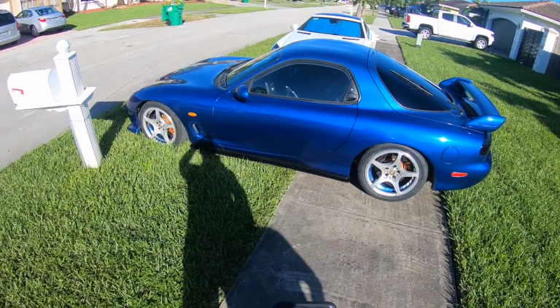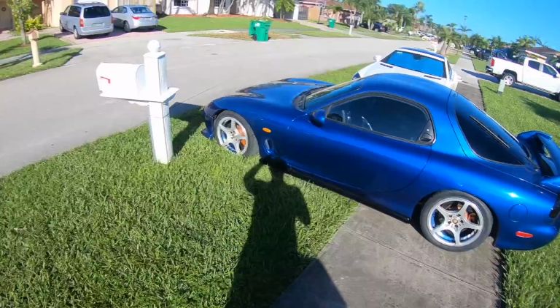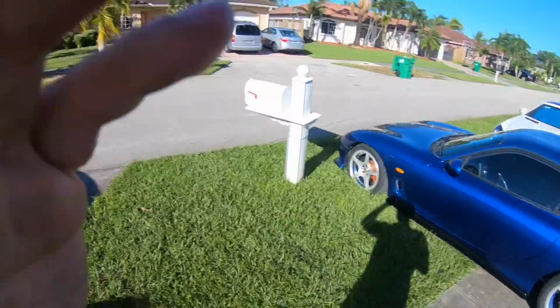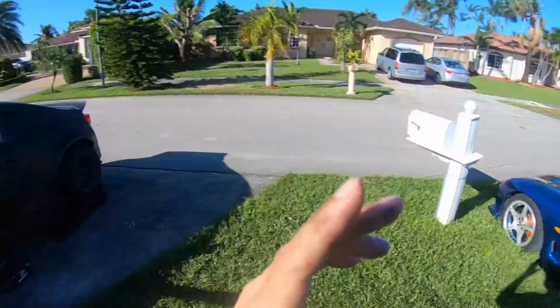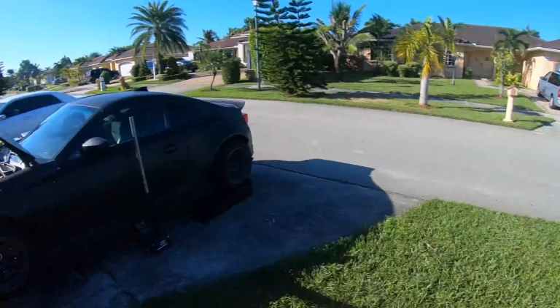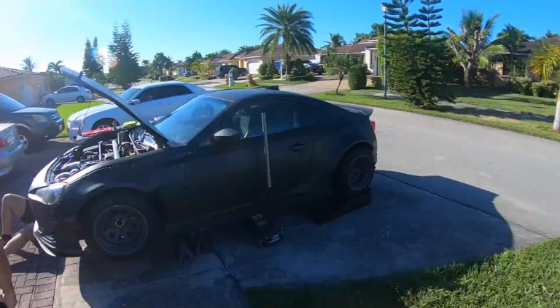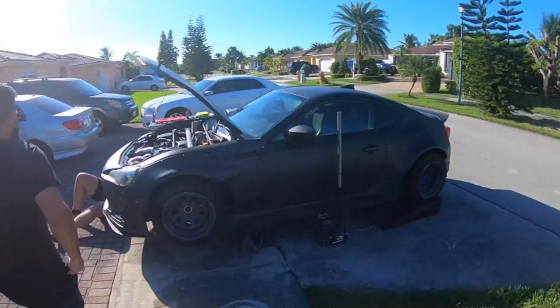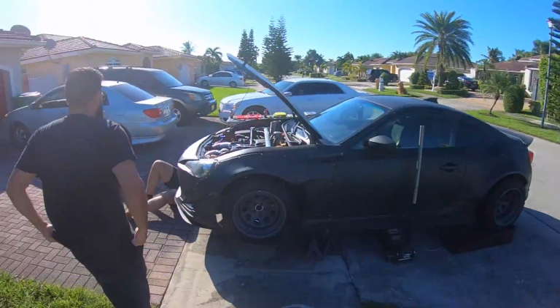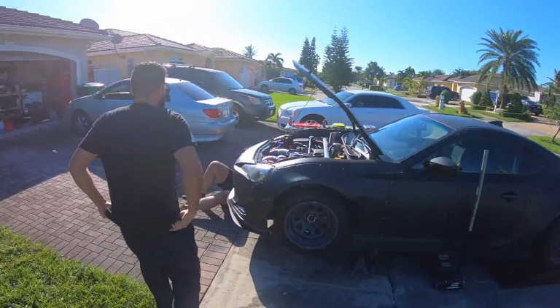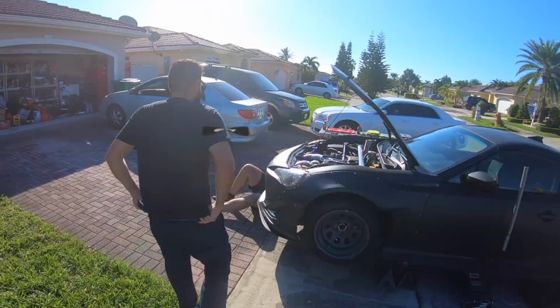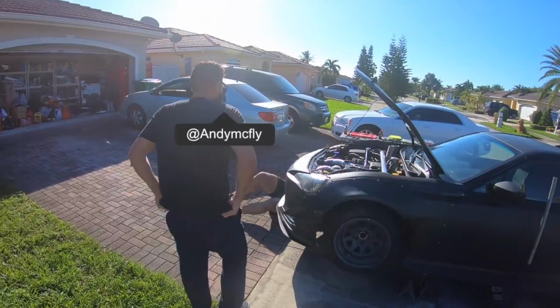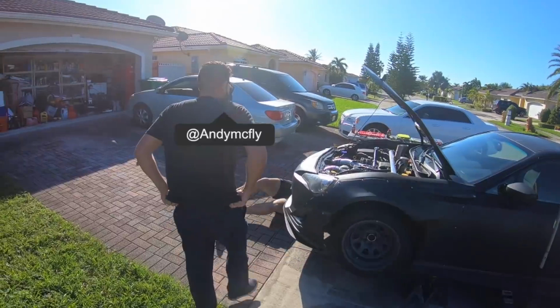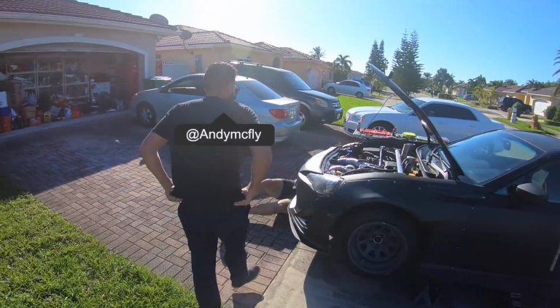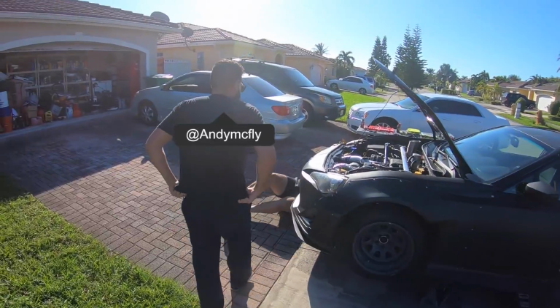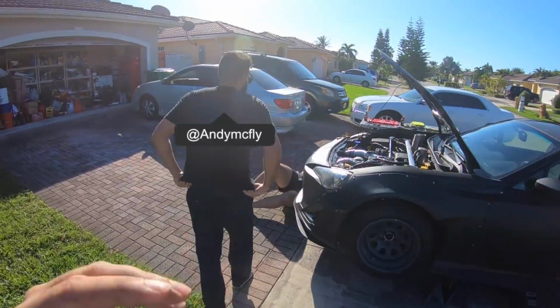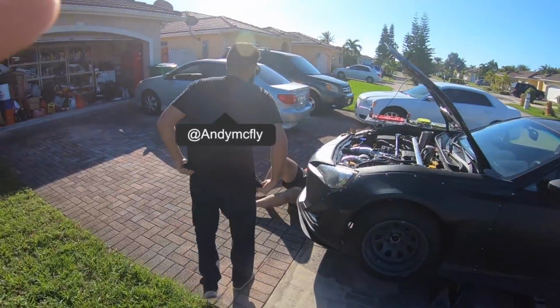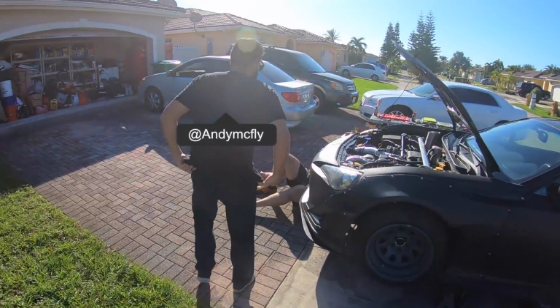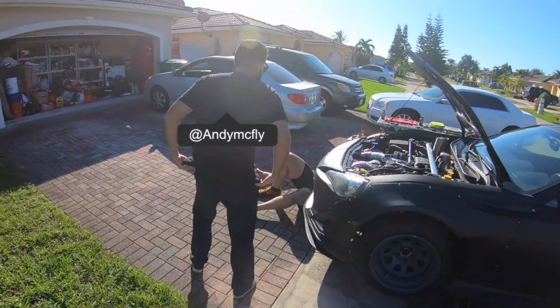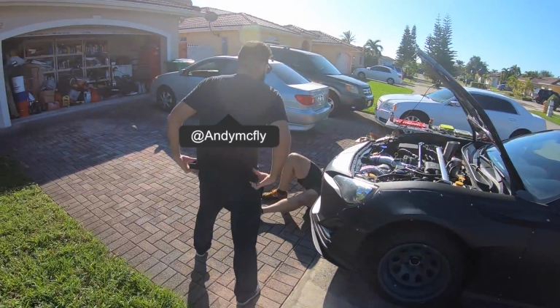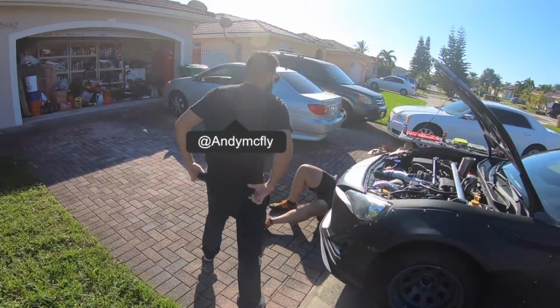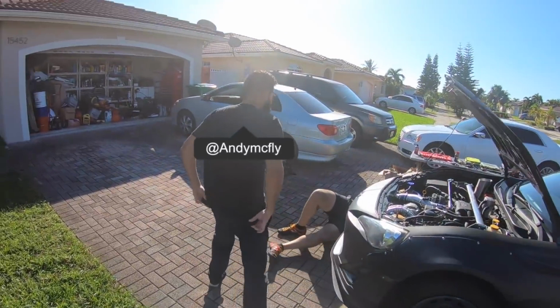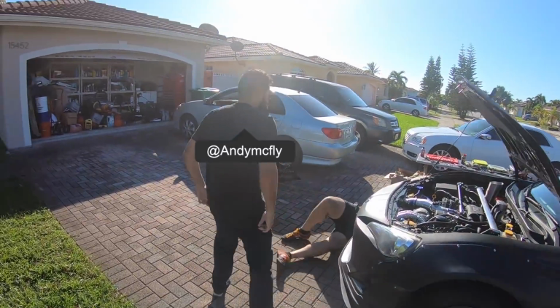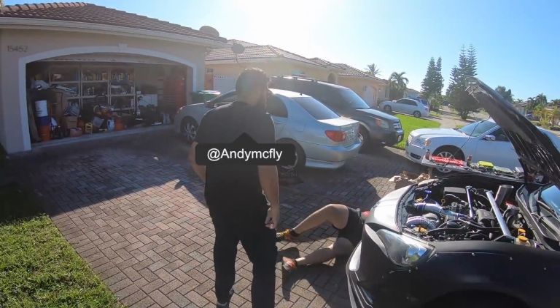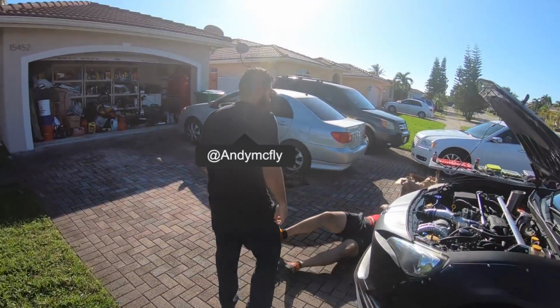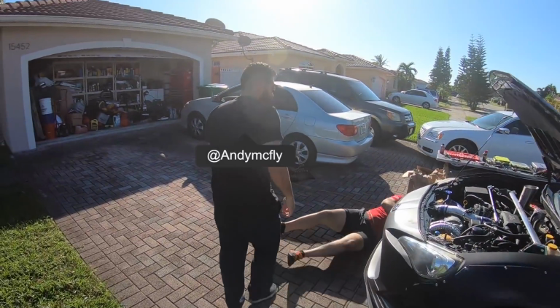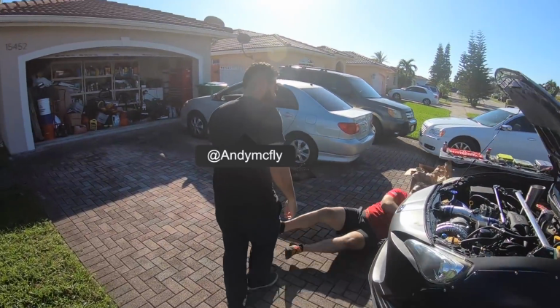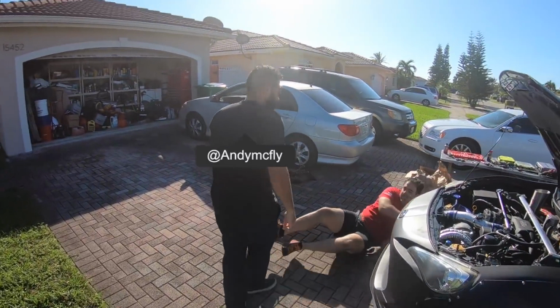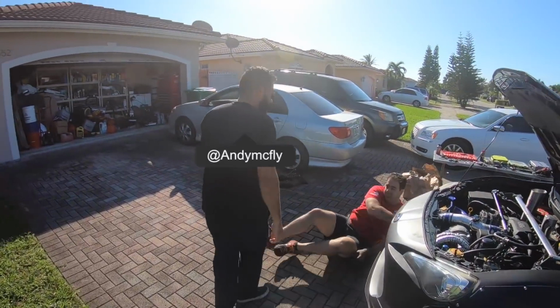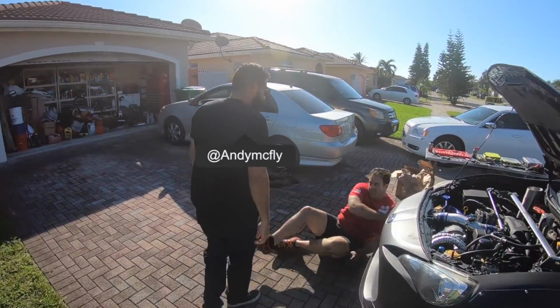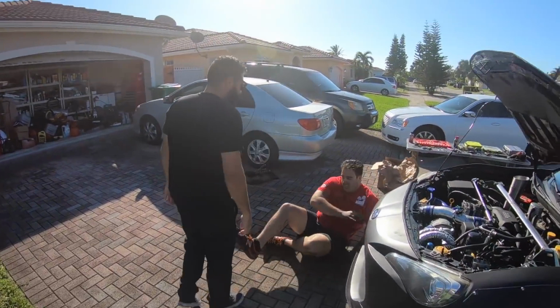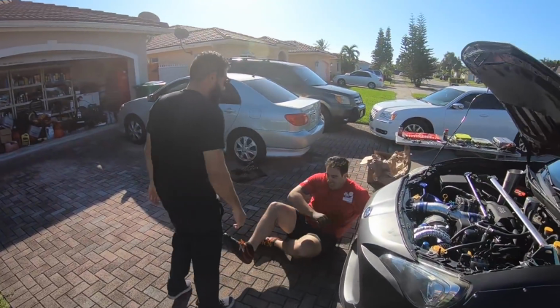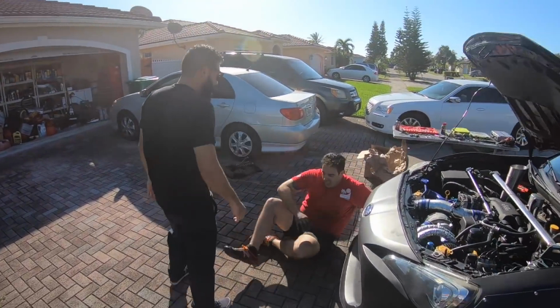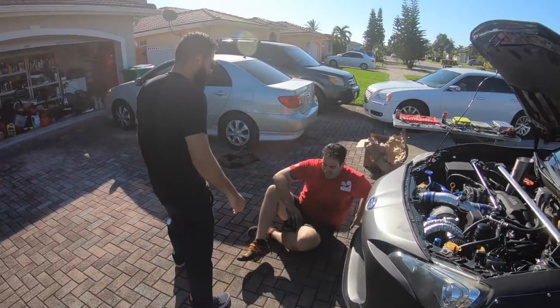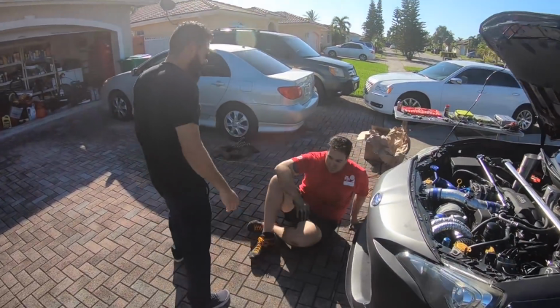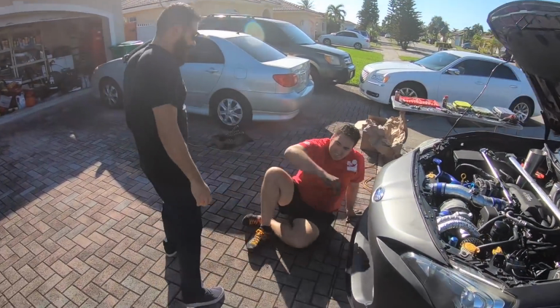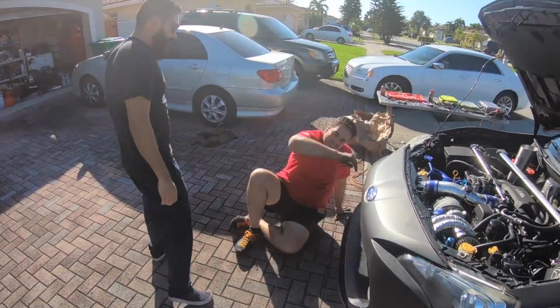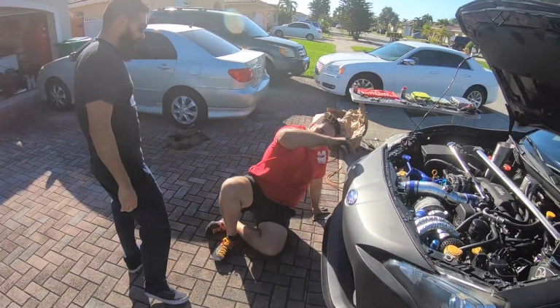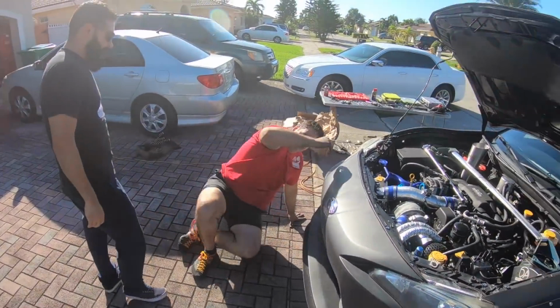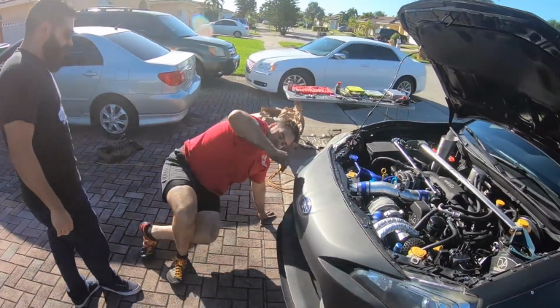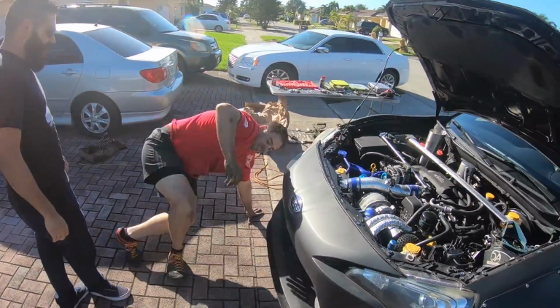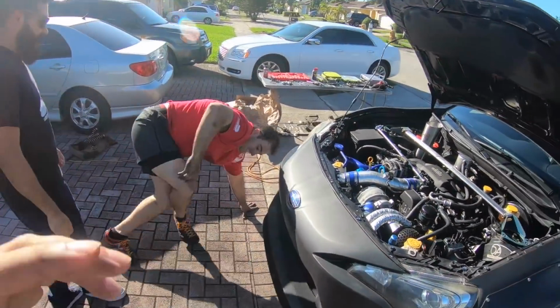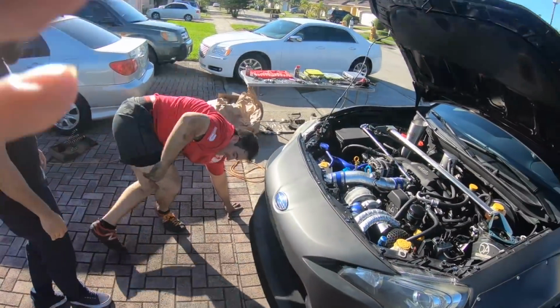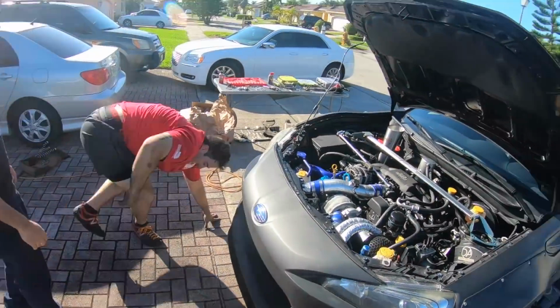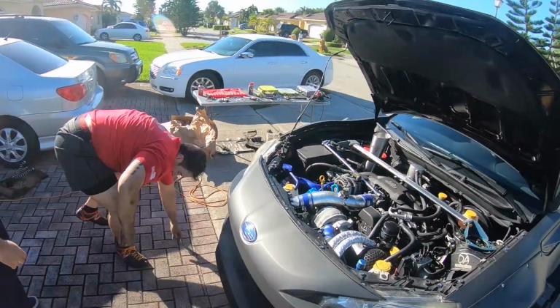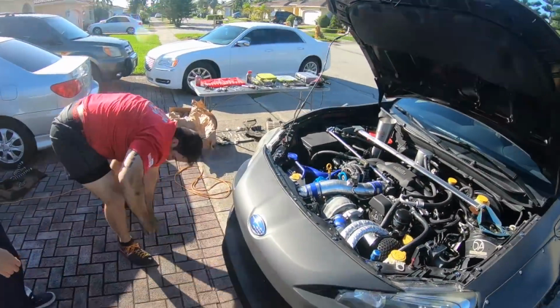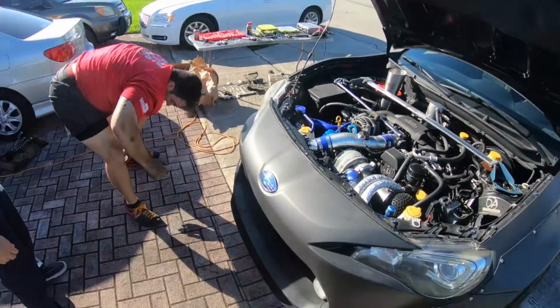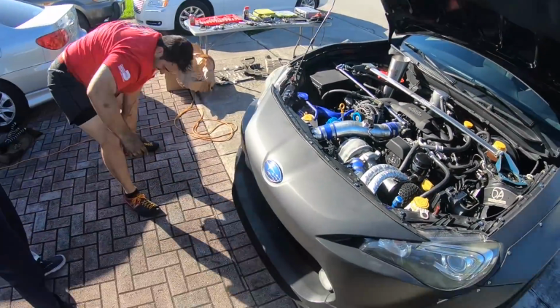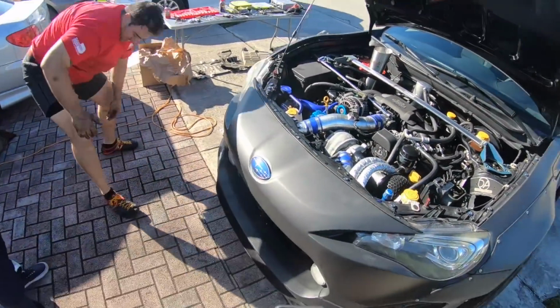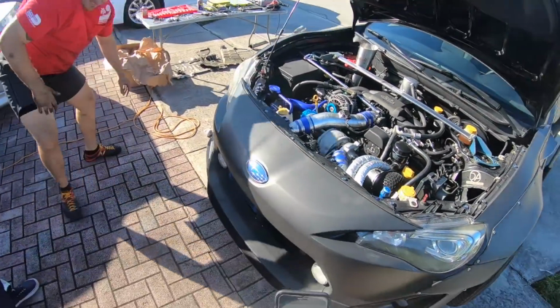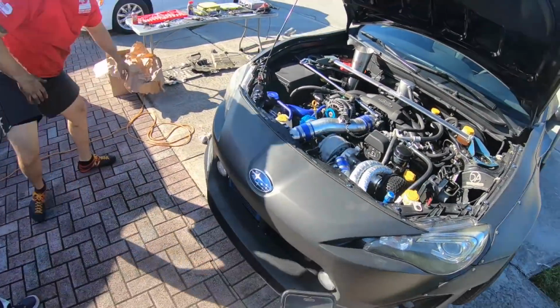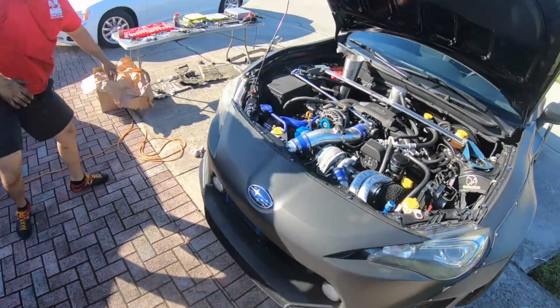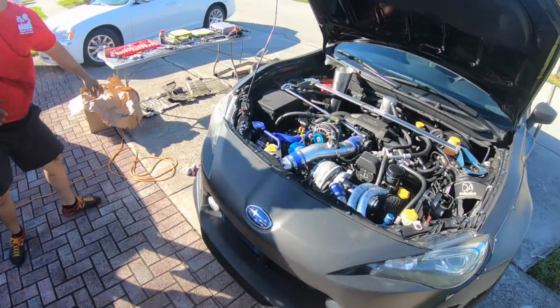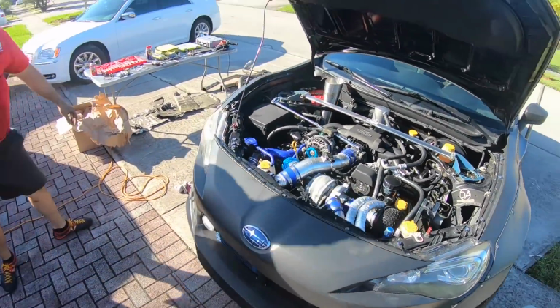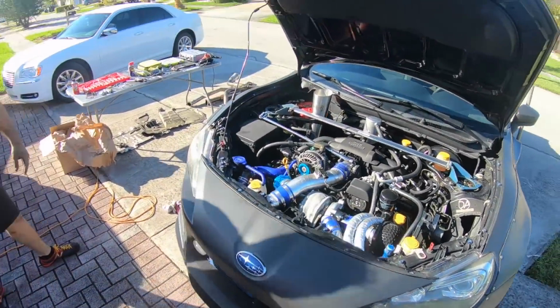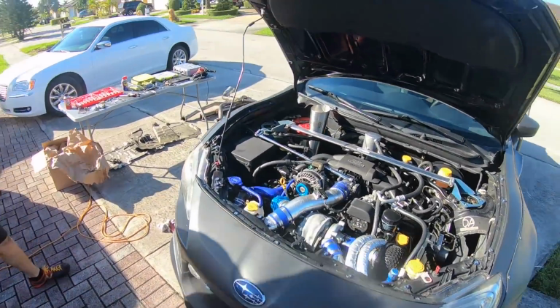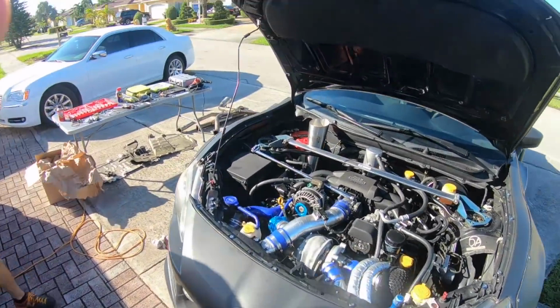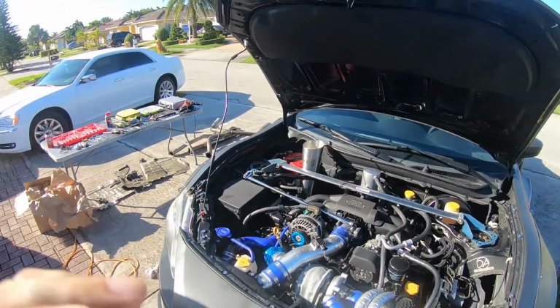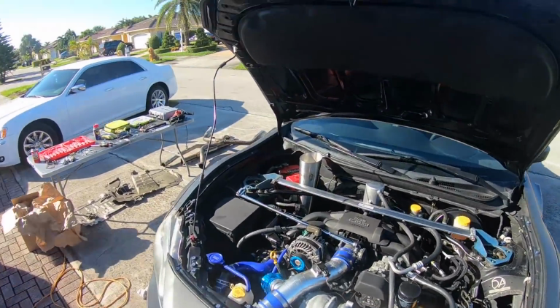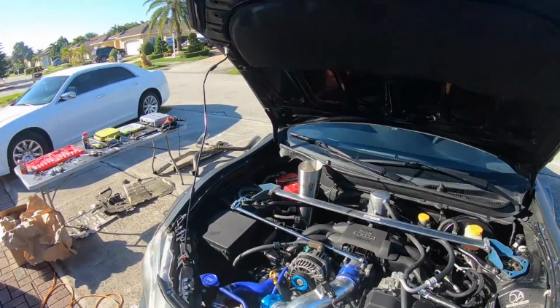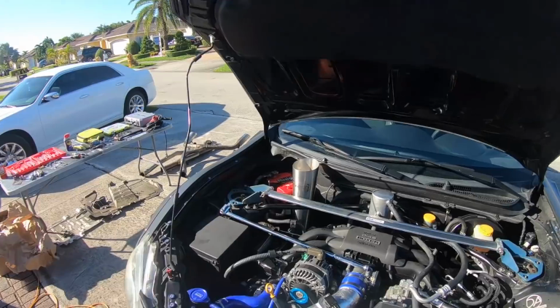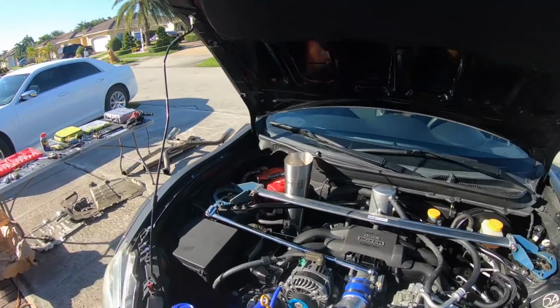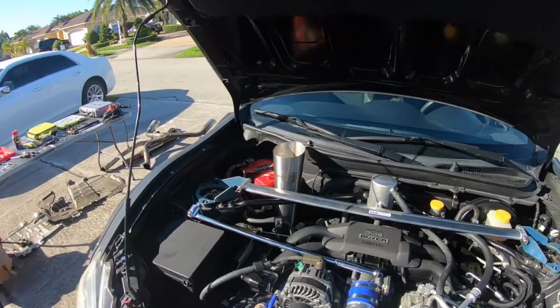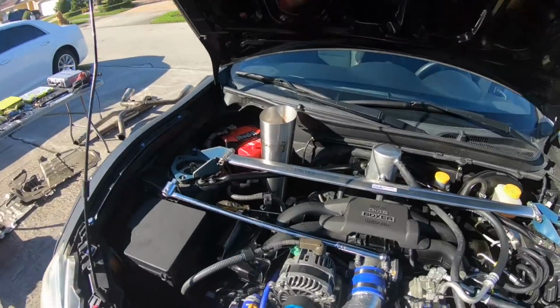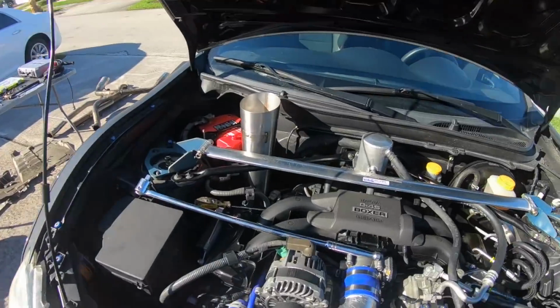Look who just showed up — Andy with the right-hand drive. We just put it on and I'm about to turn it on.